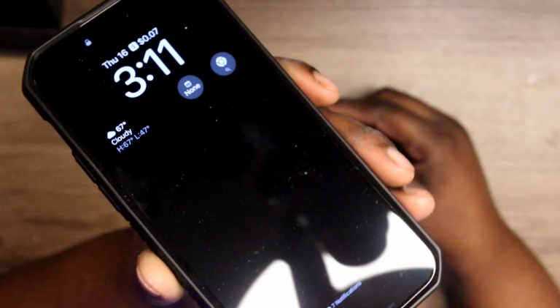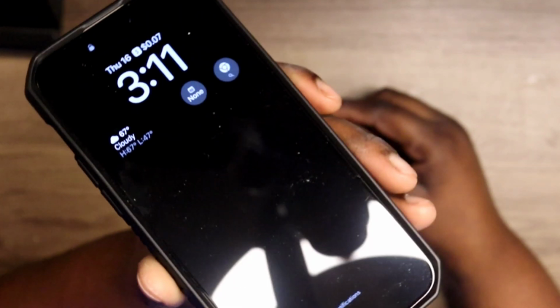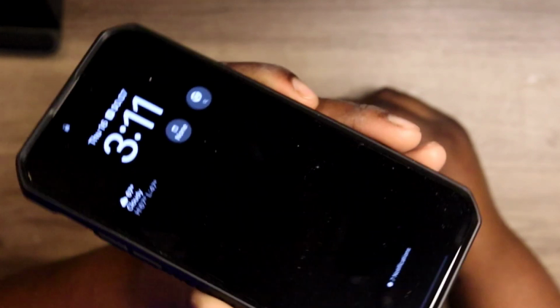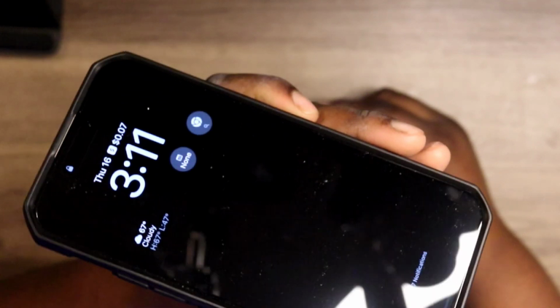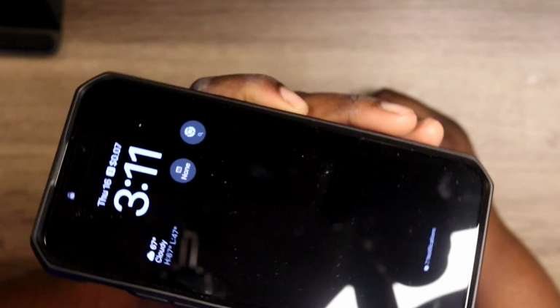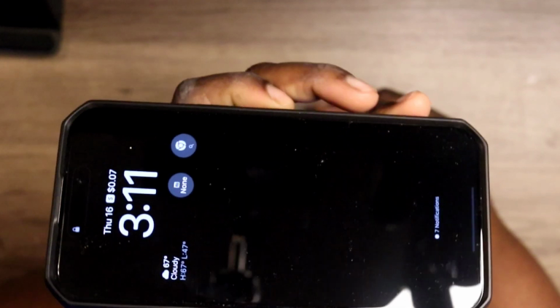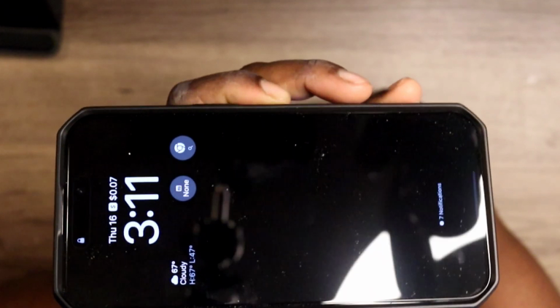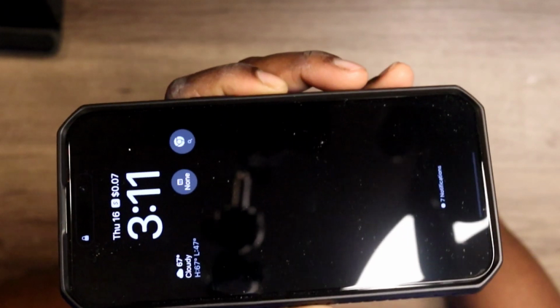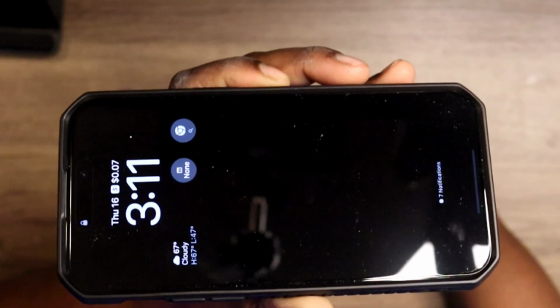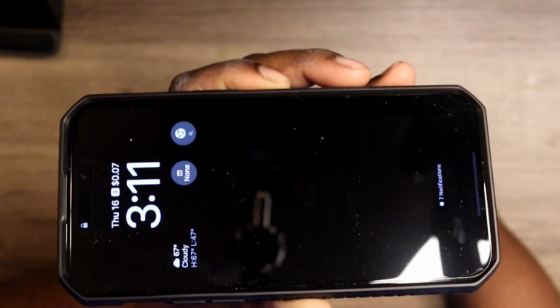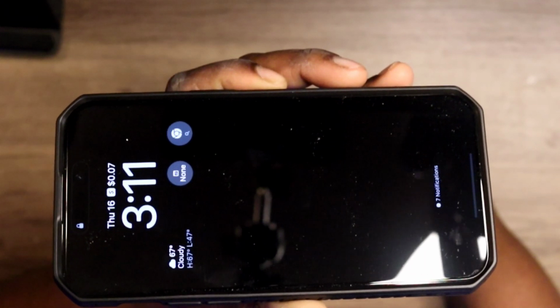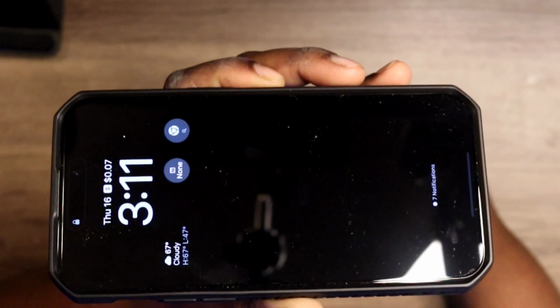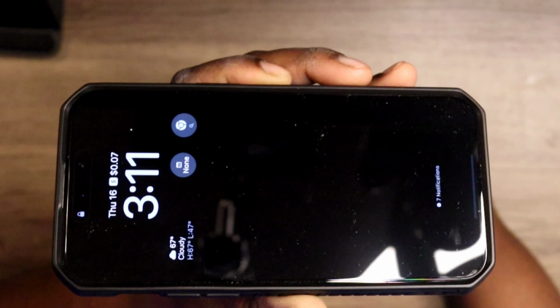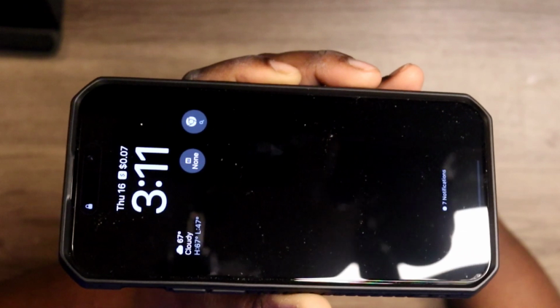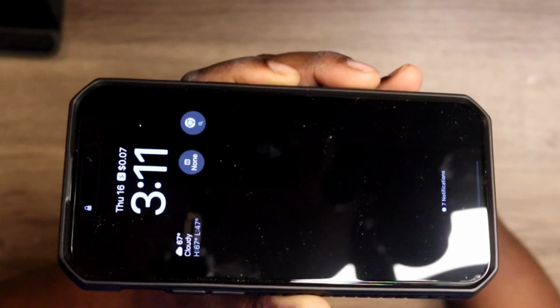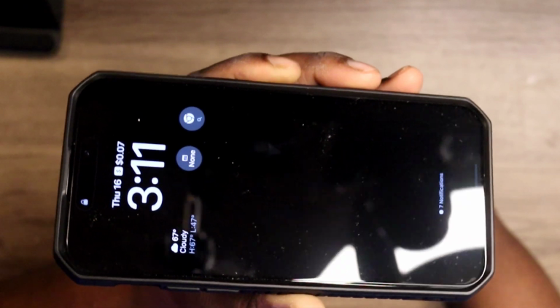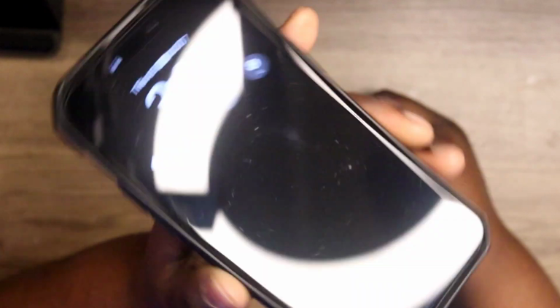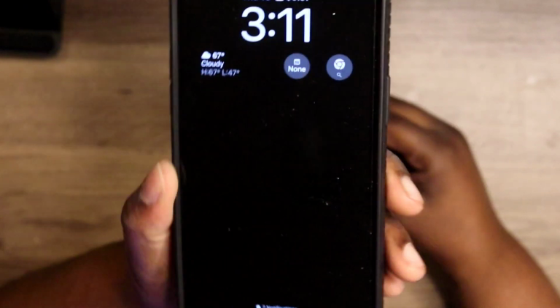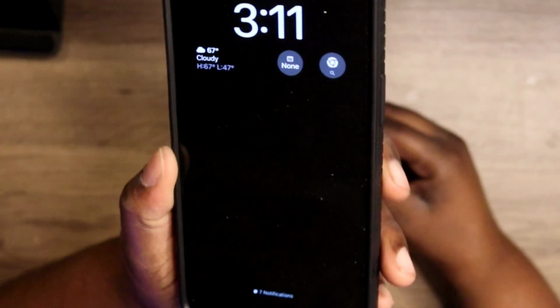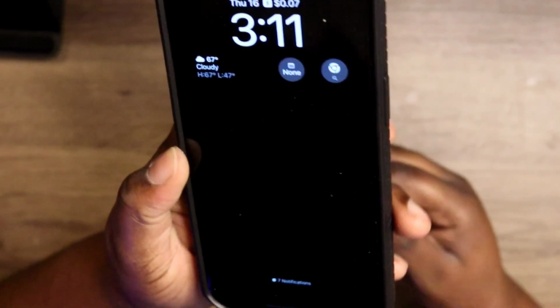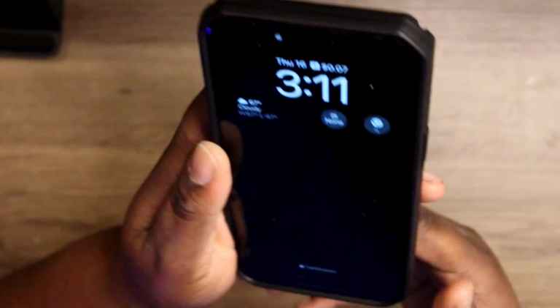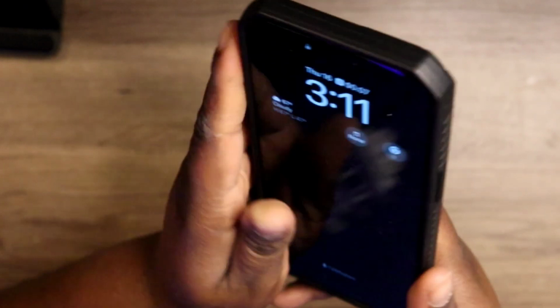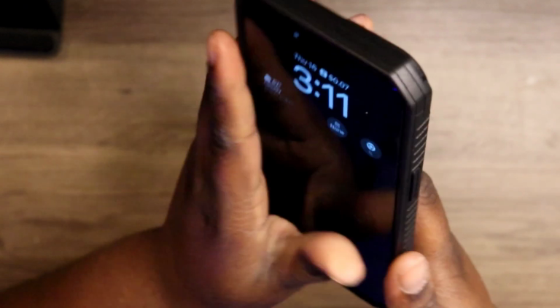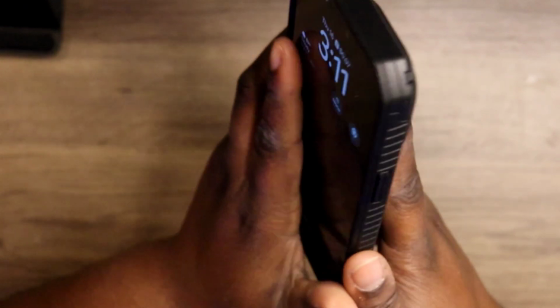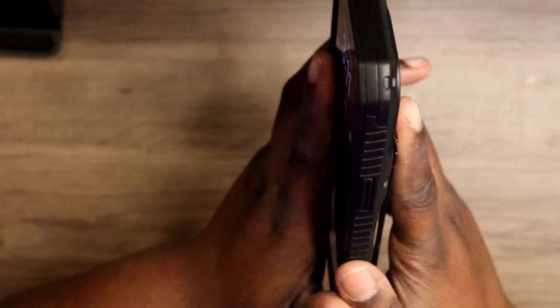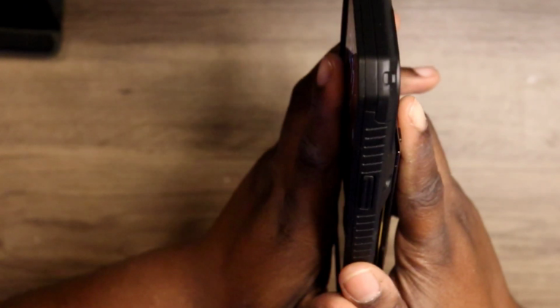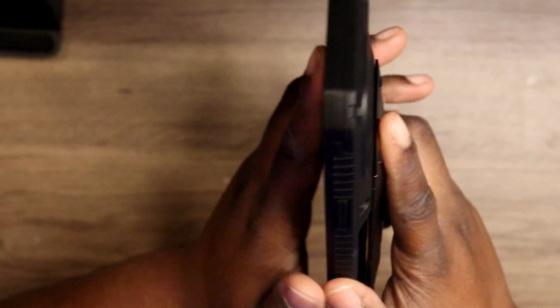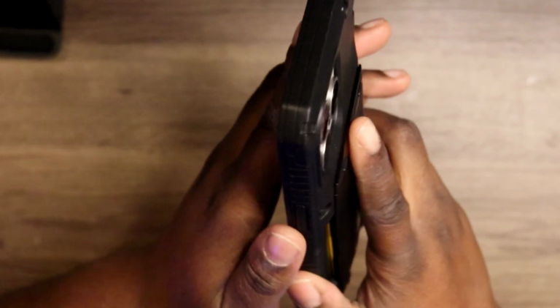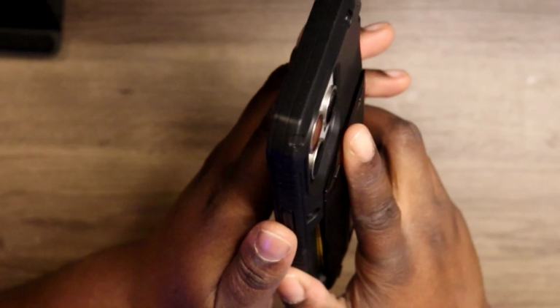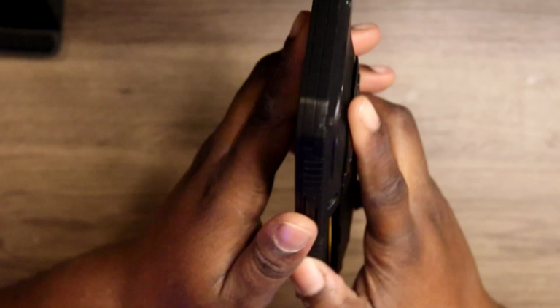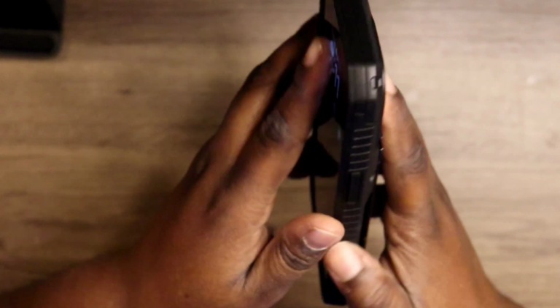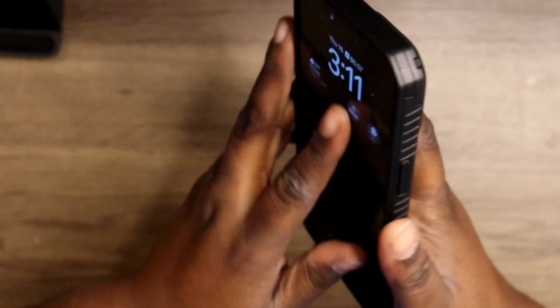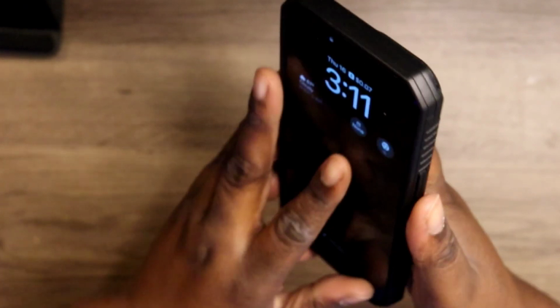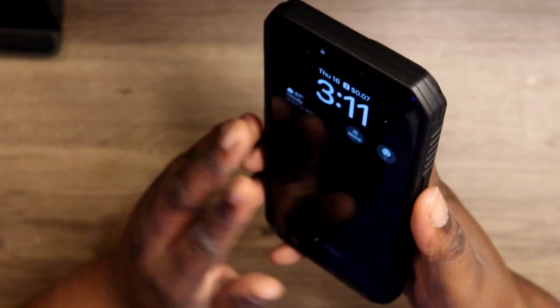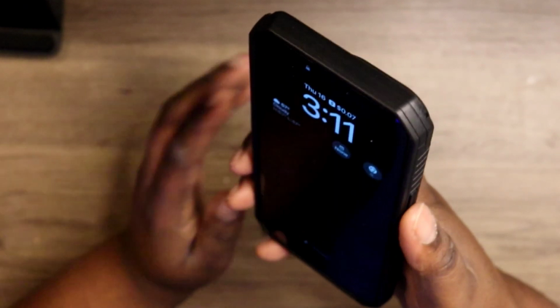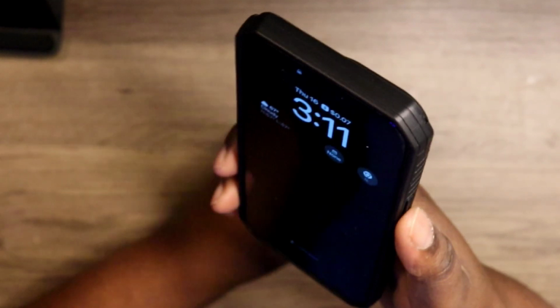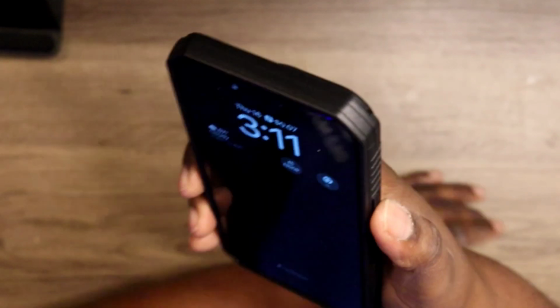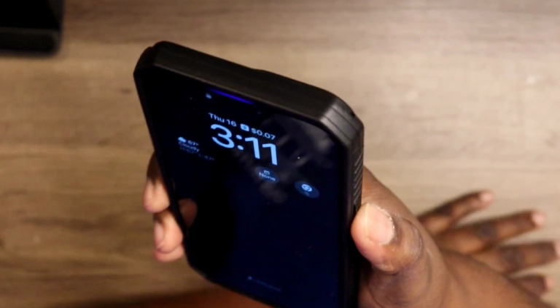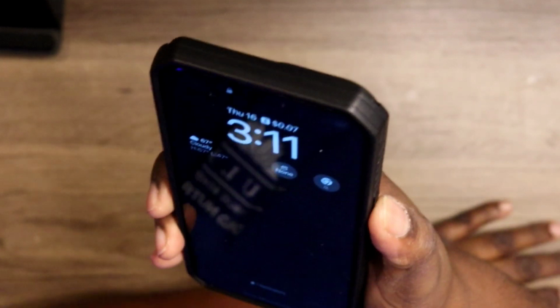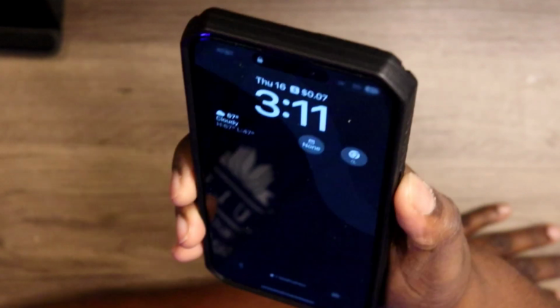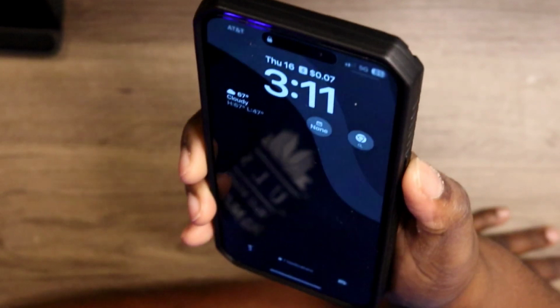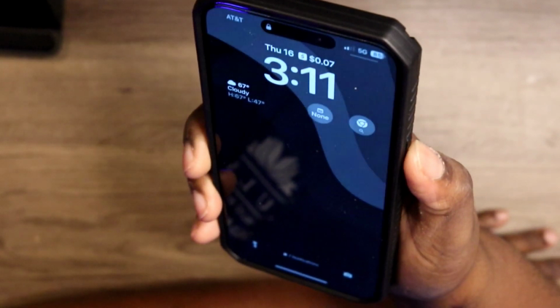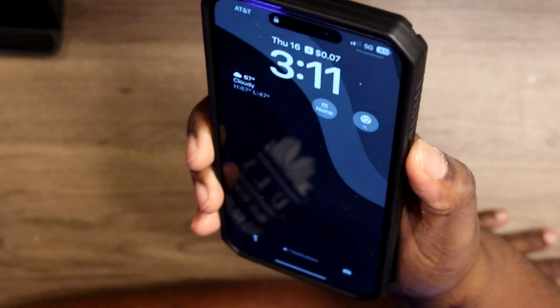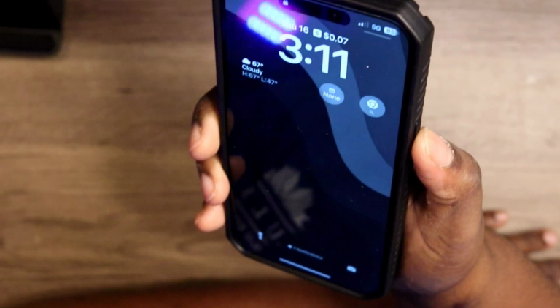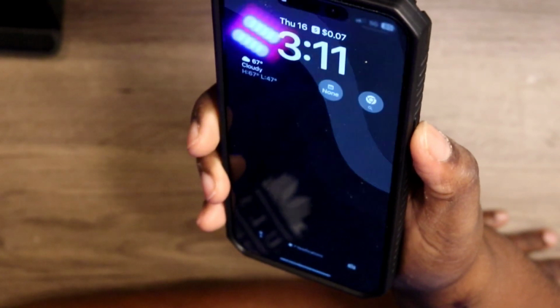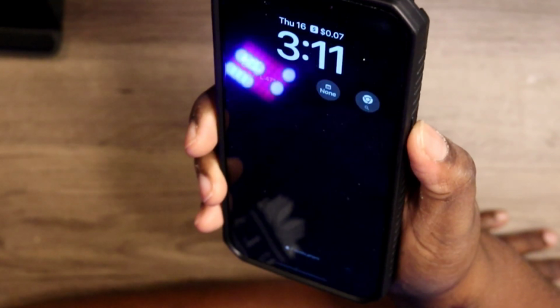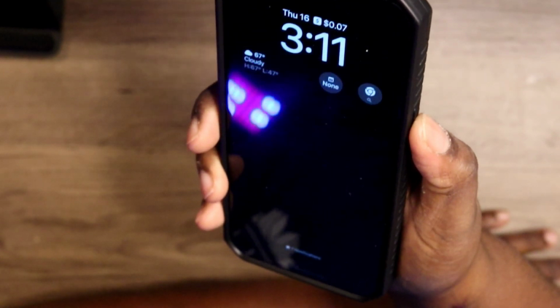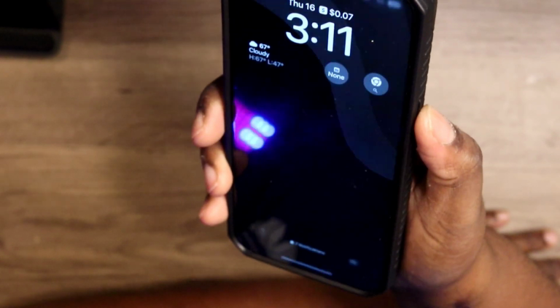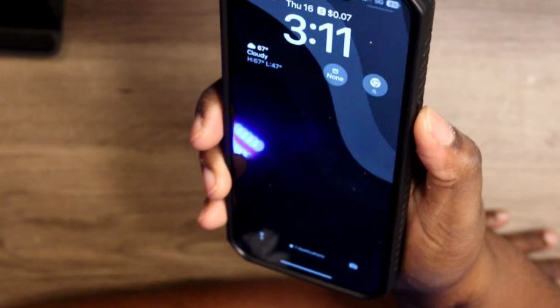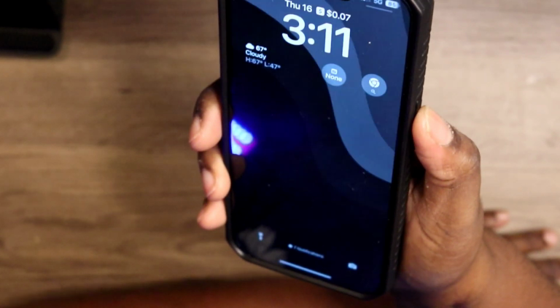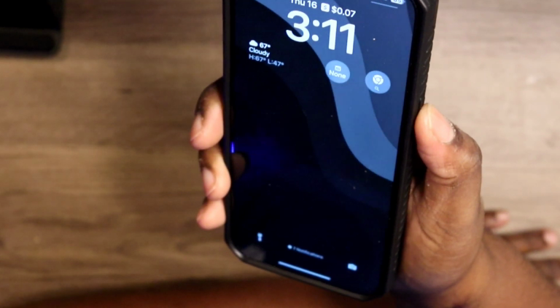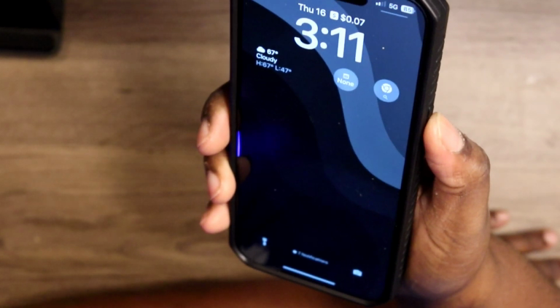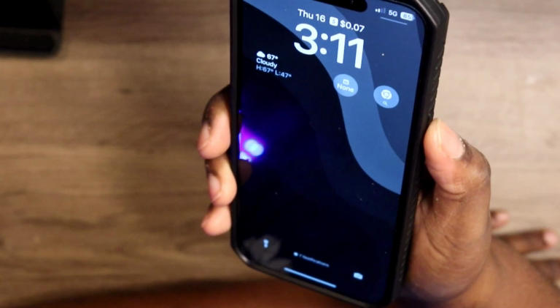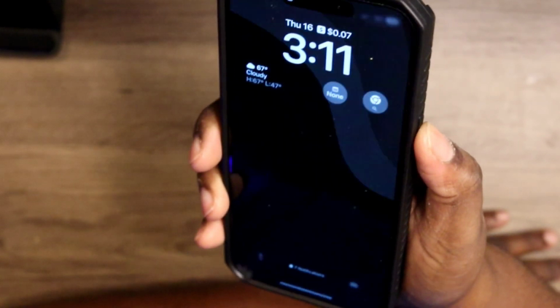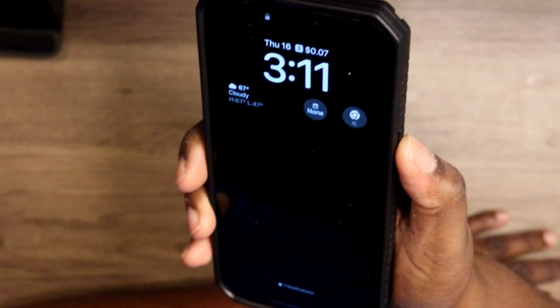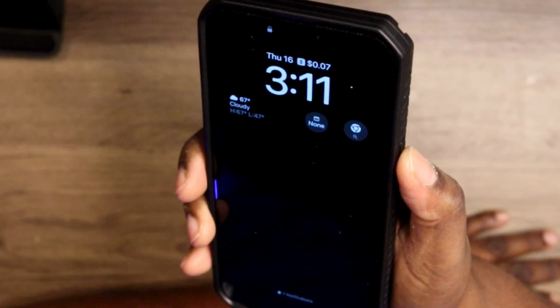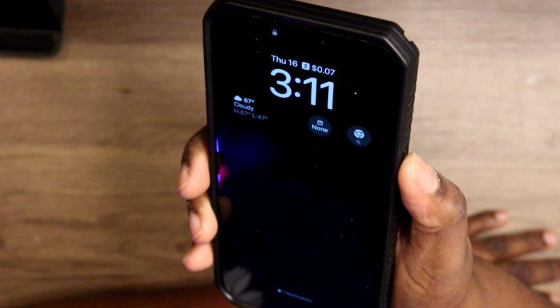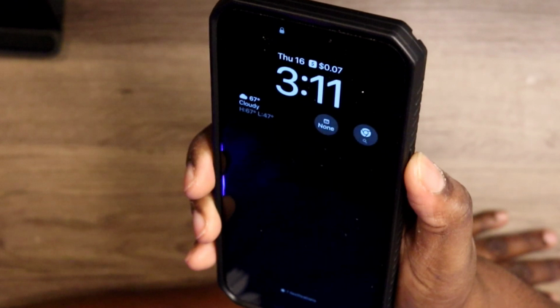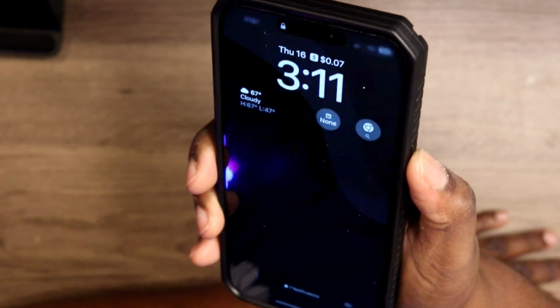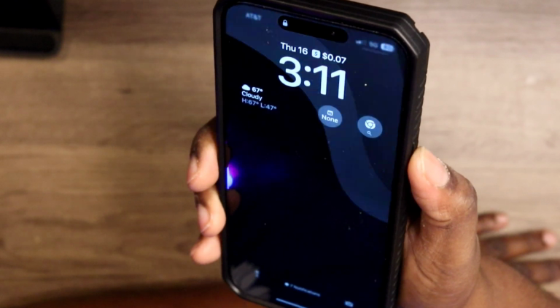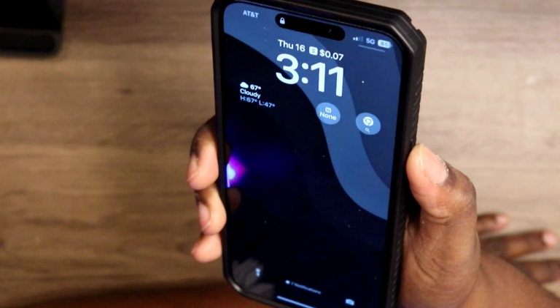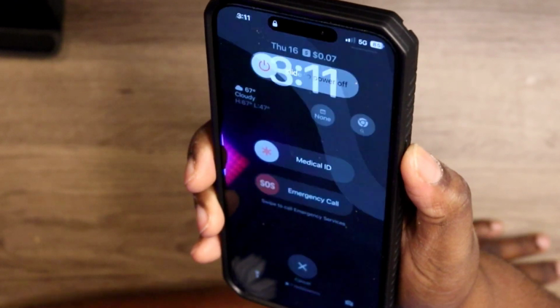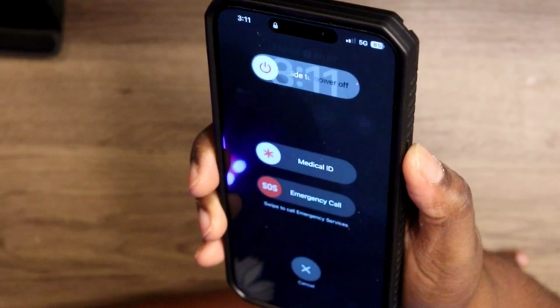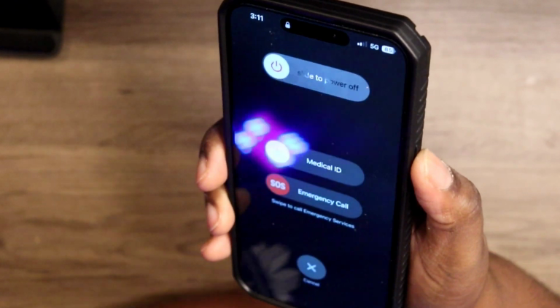Overall this does look nice and sturdy, not too heavy, not too bulky. You have a nice deep lip and I really do like the look of the lip and the protection it'll give. On this side you do get a power button that's nice and clicky.